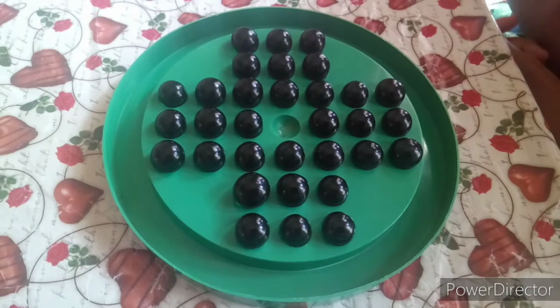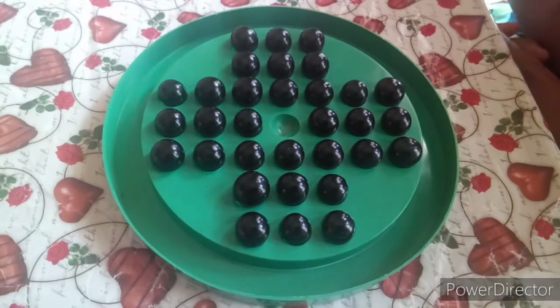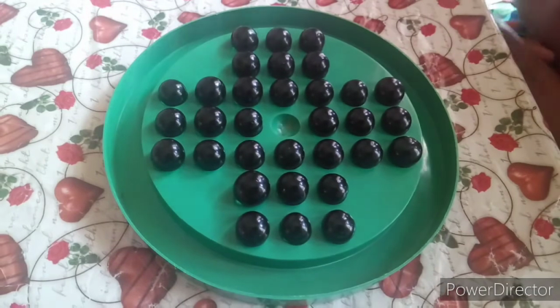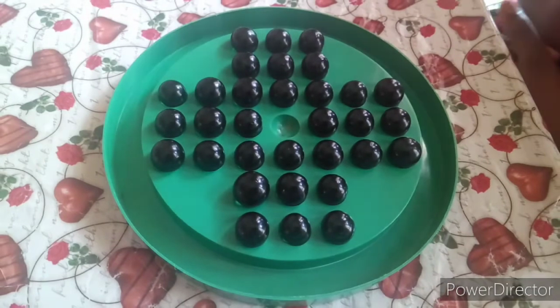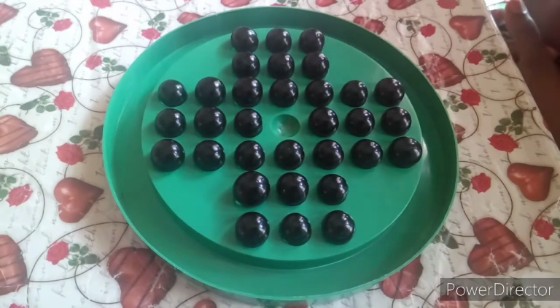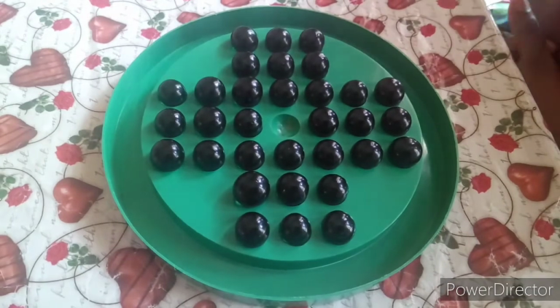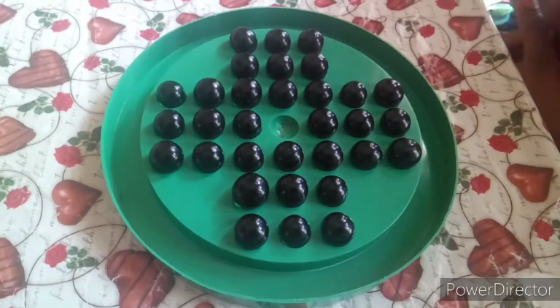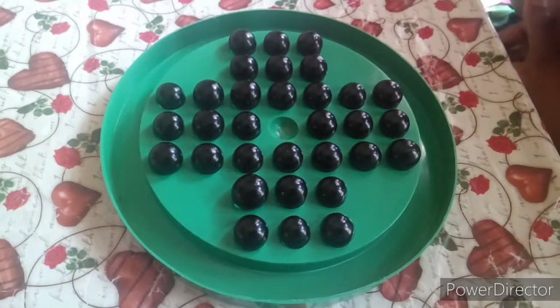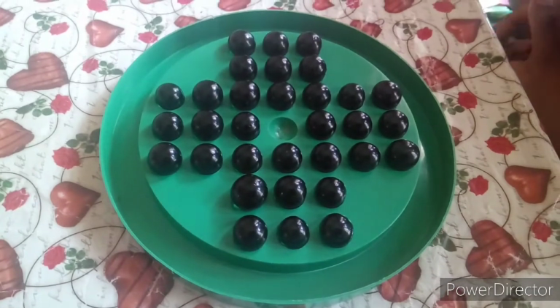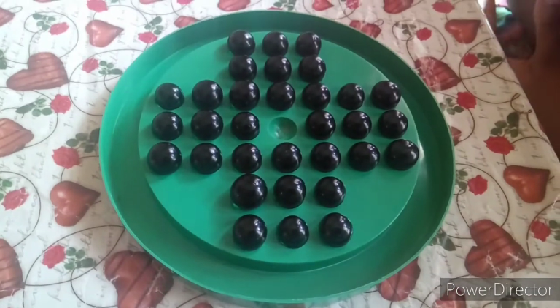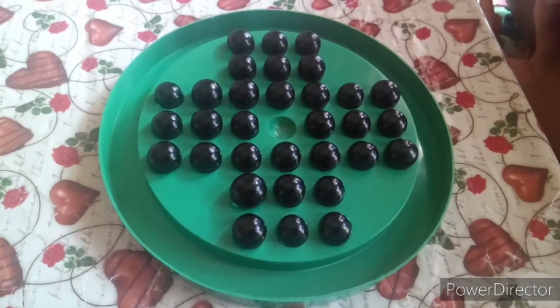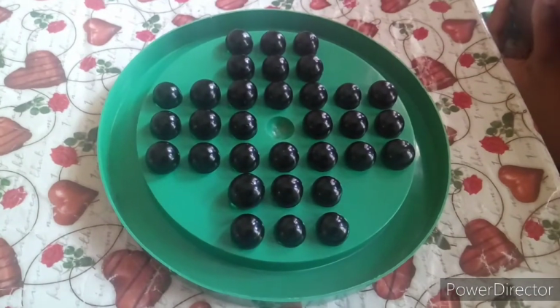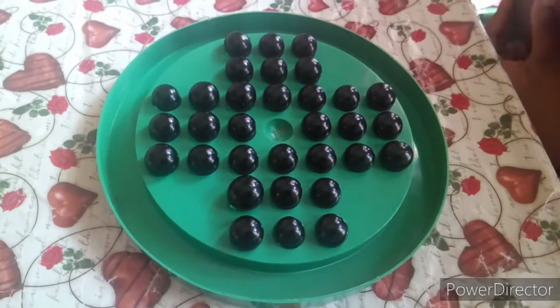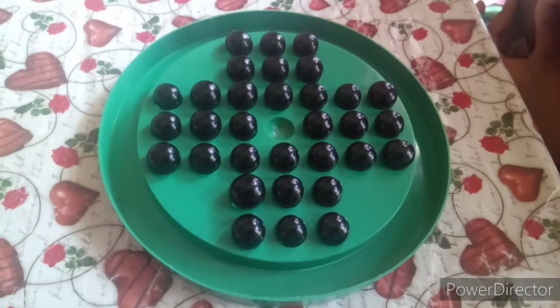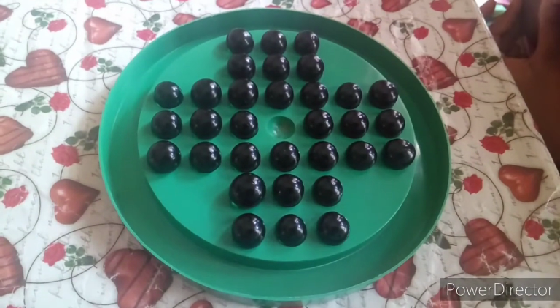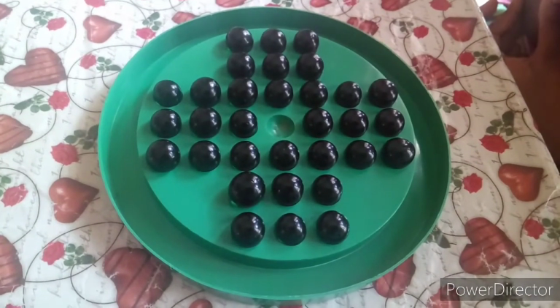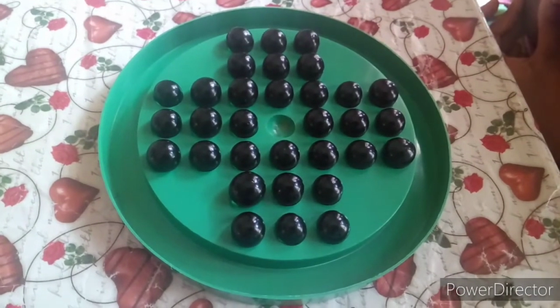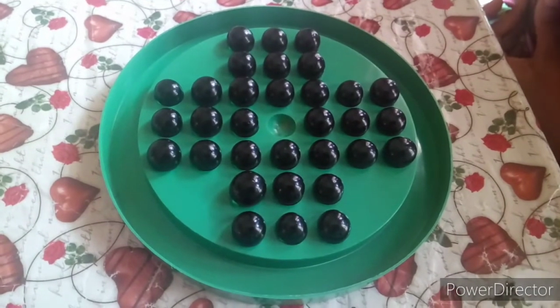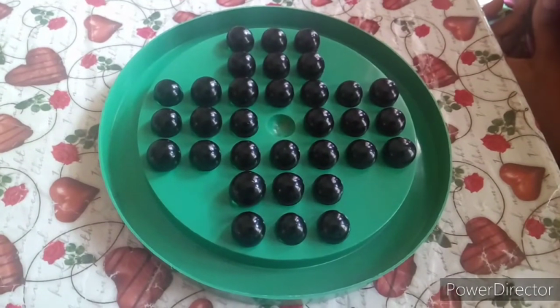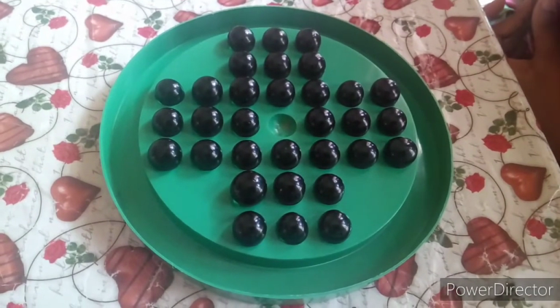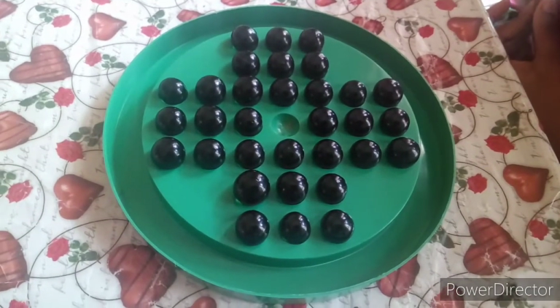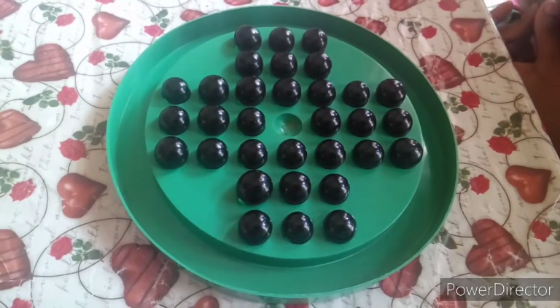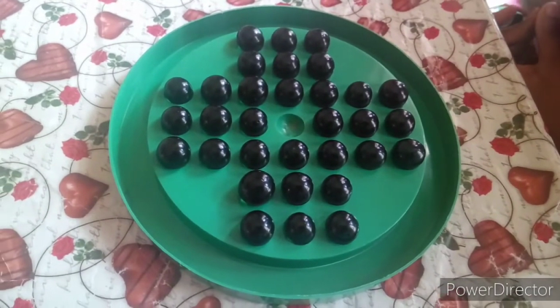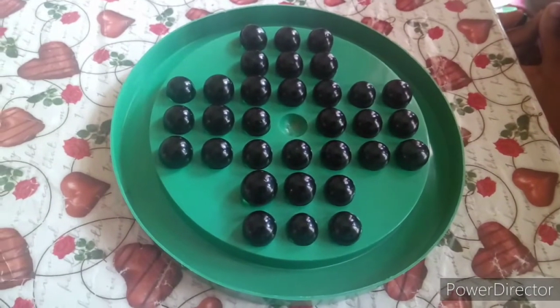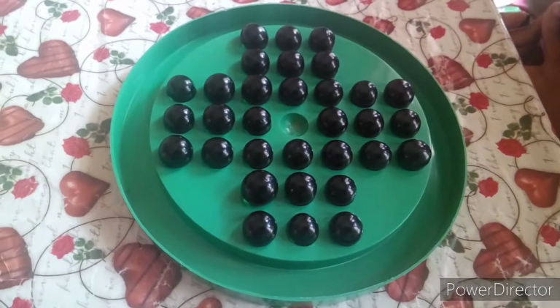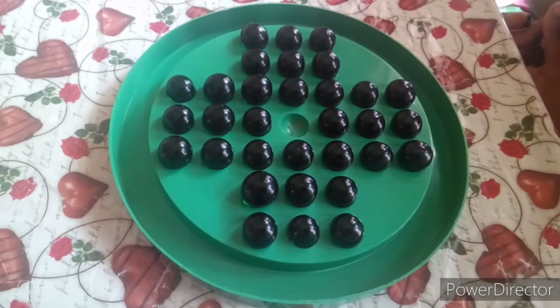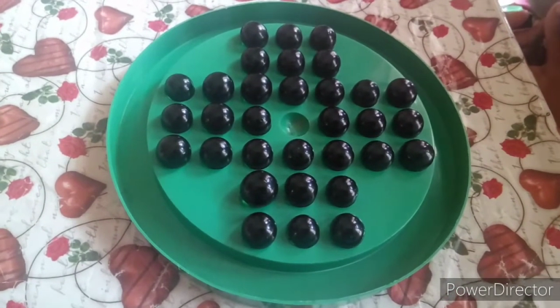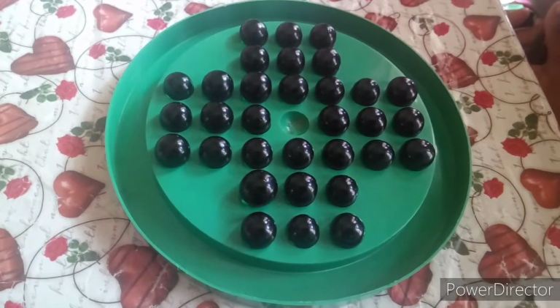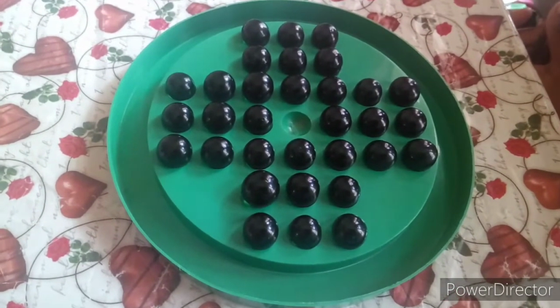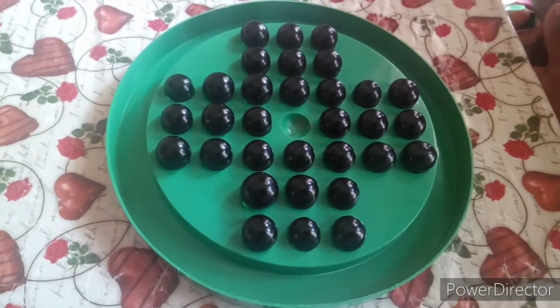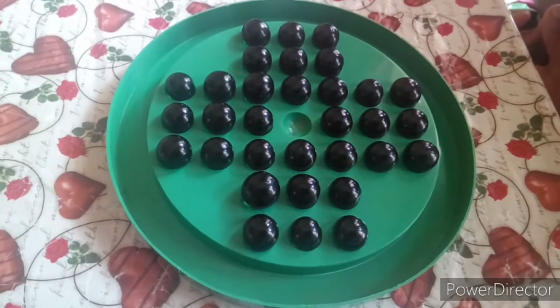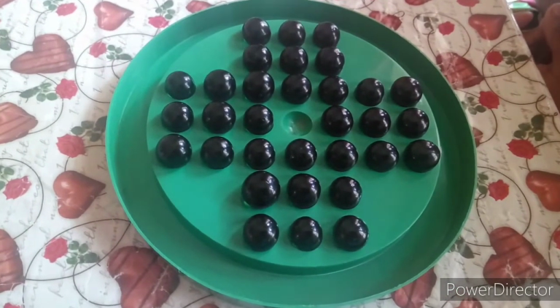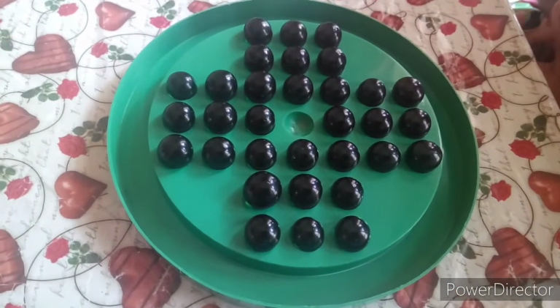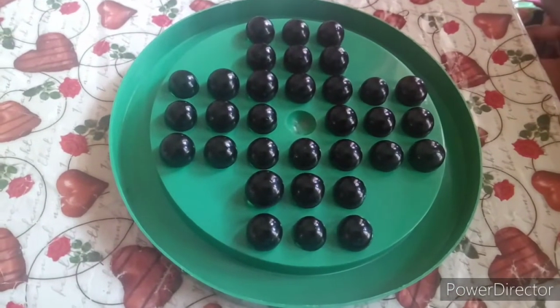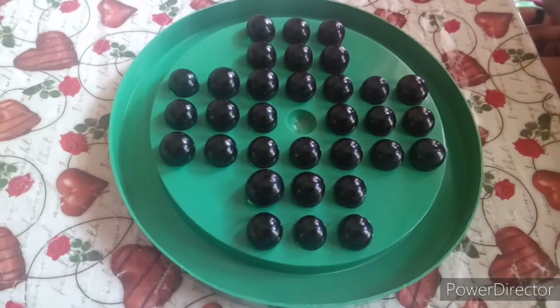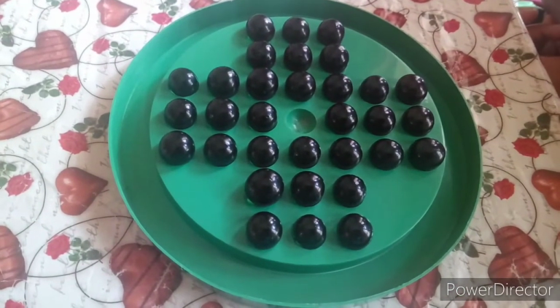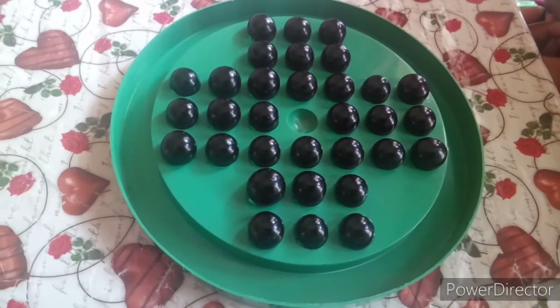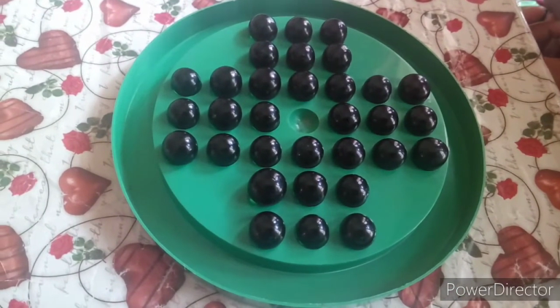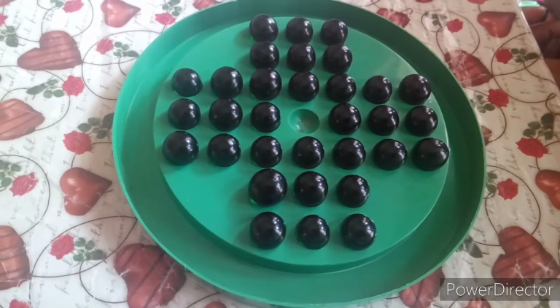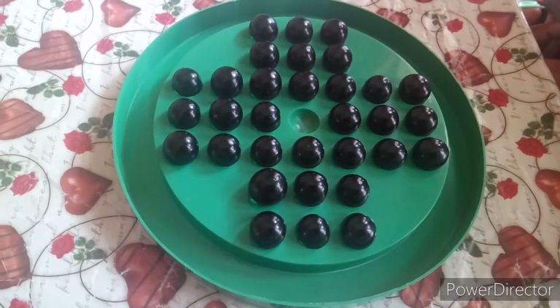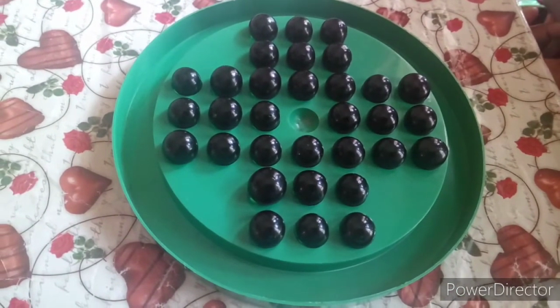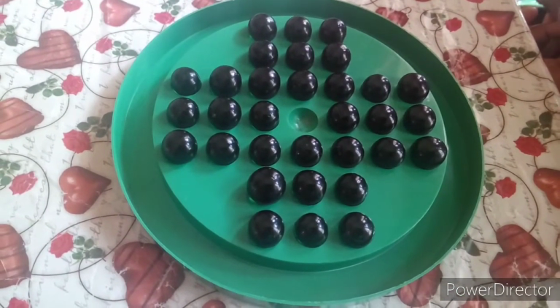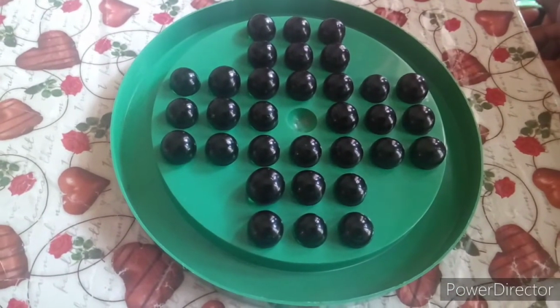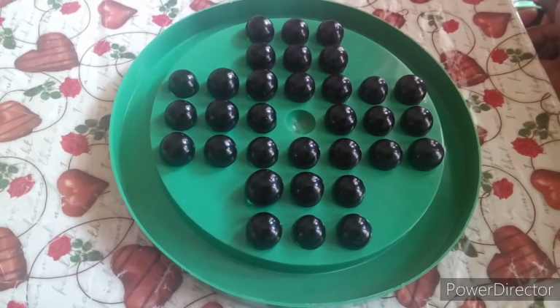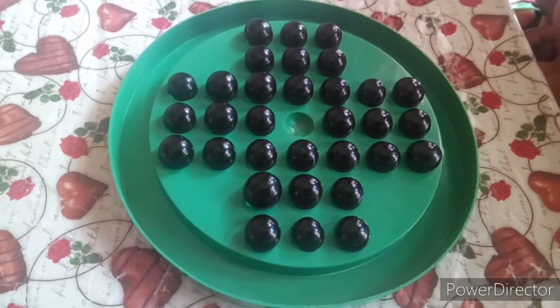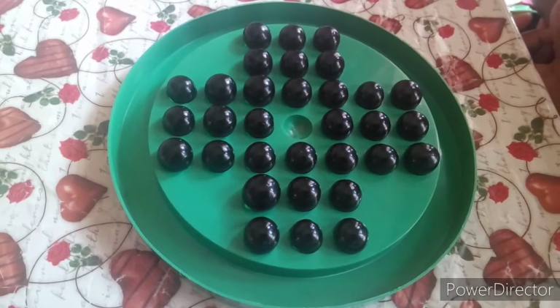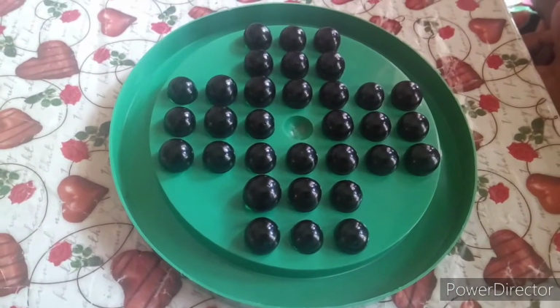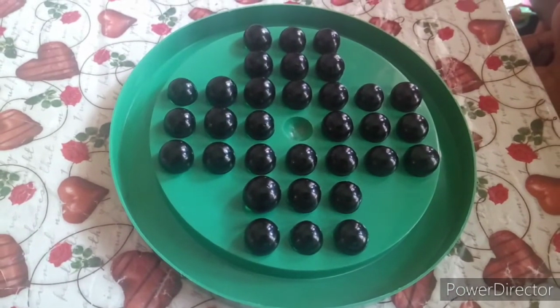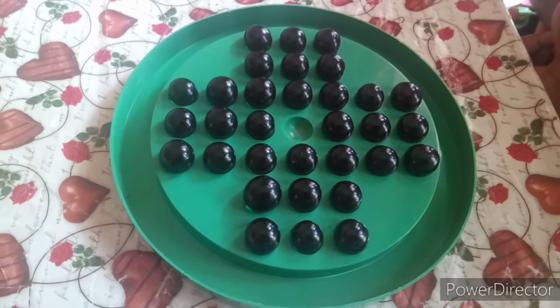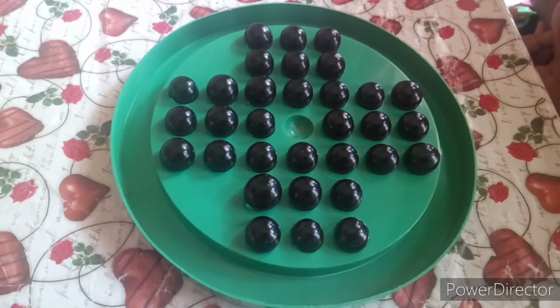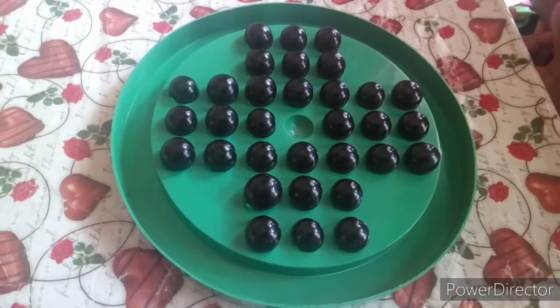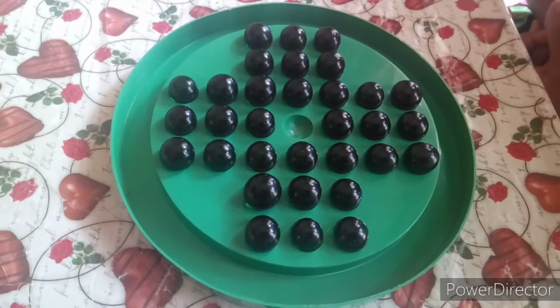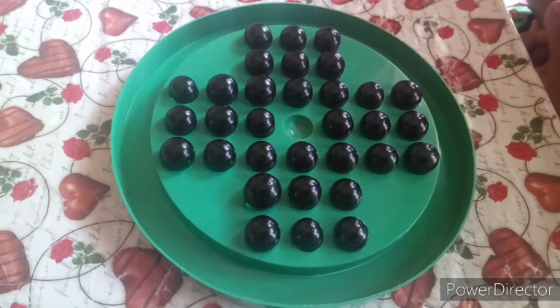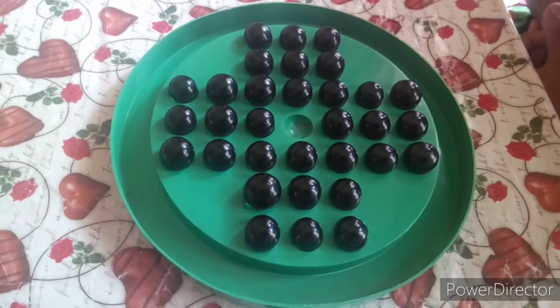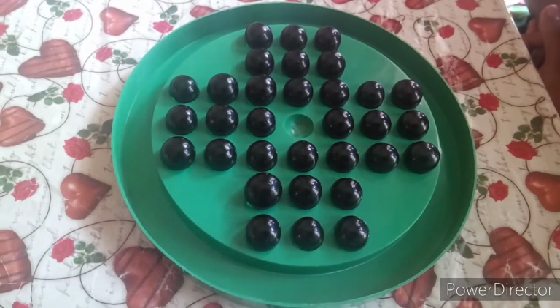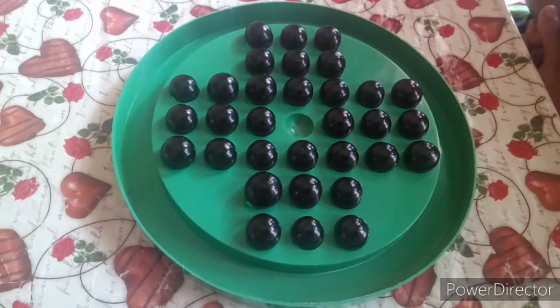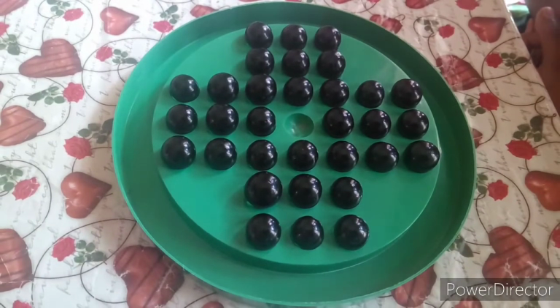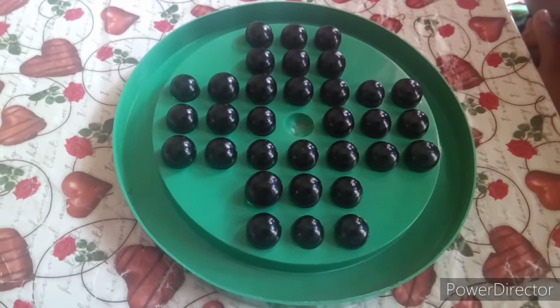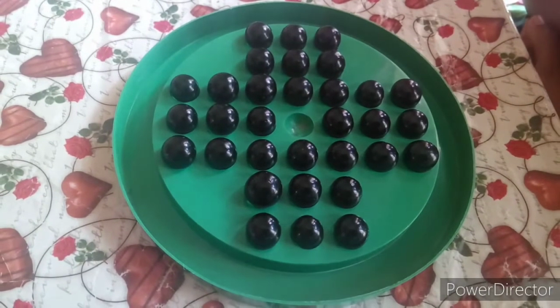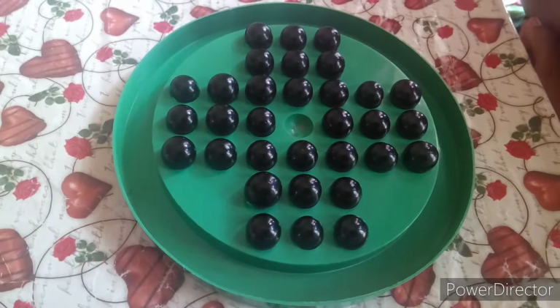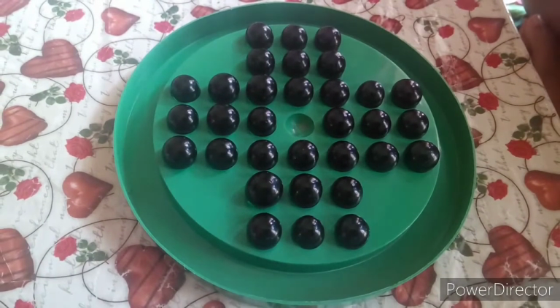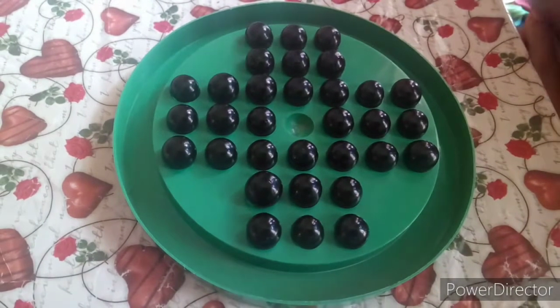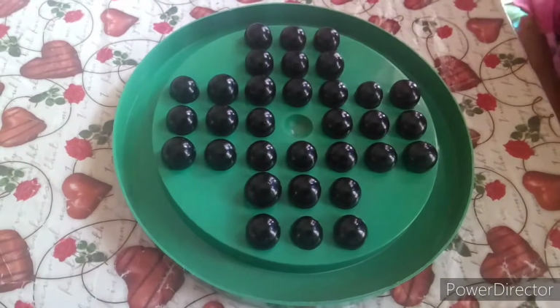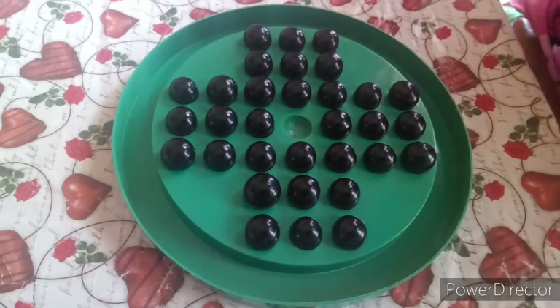Hello friends, now I am going to show you how to solve this Brain Vita puzzle in 4 stages. Let's get started.